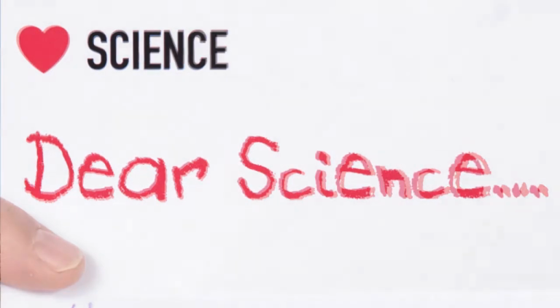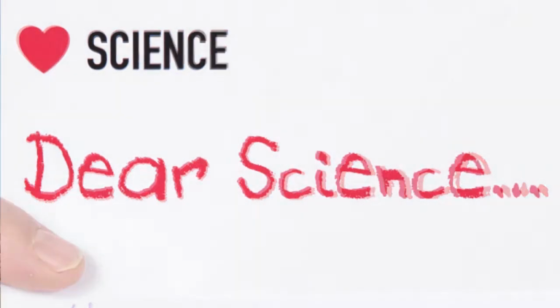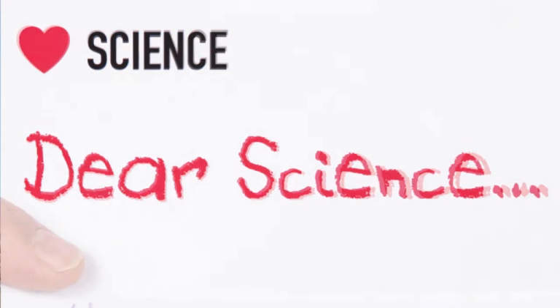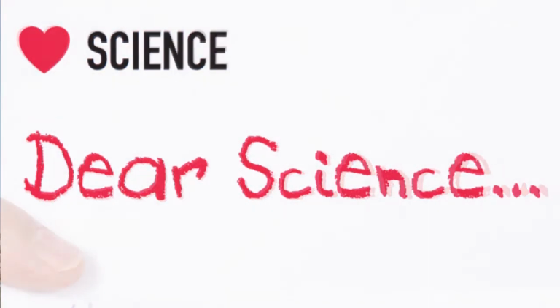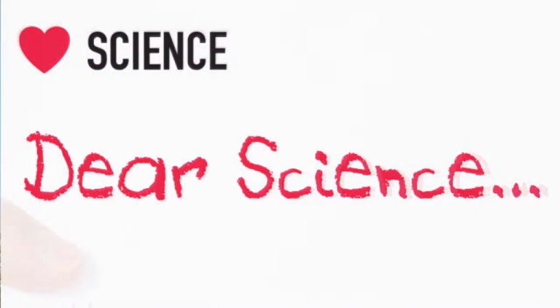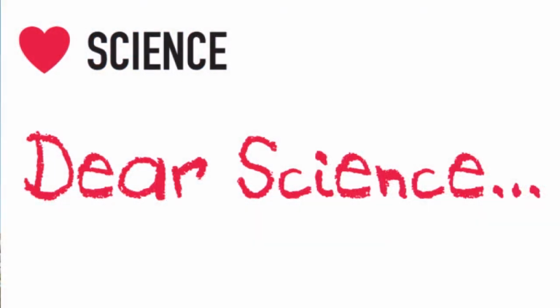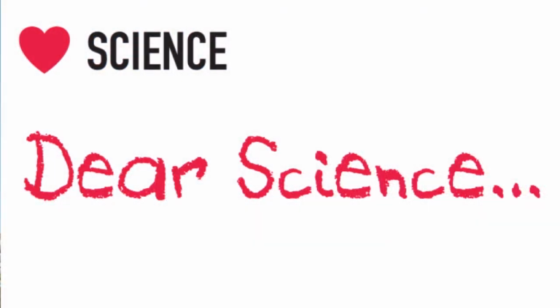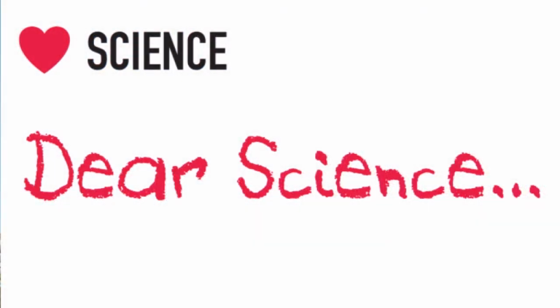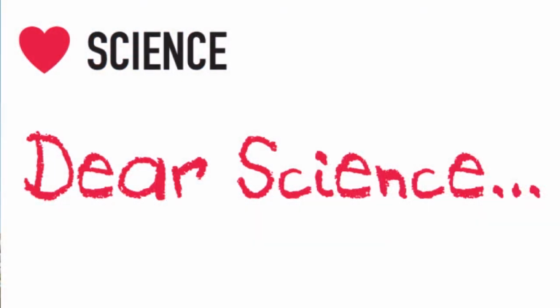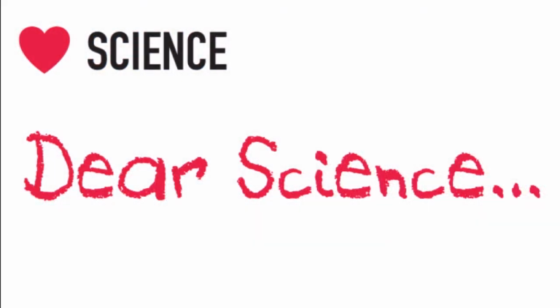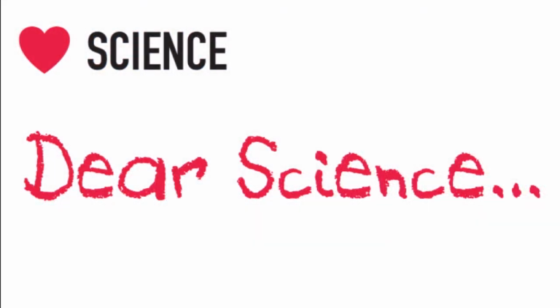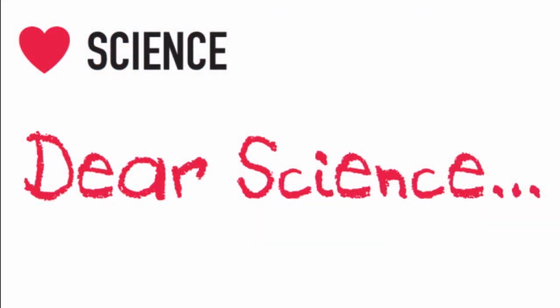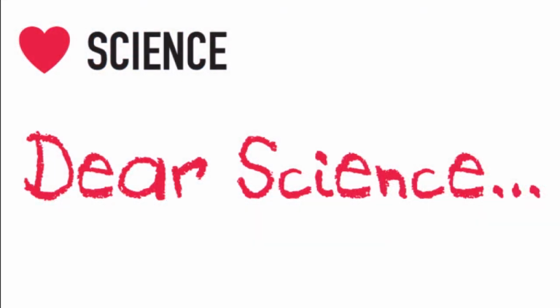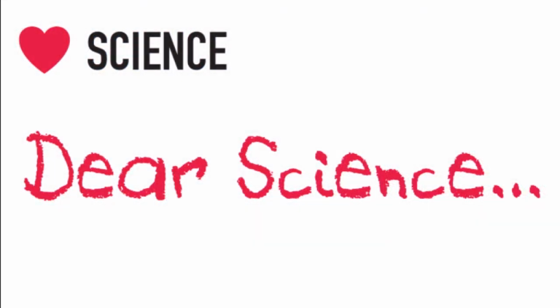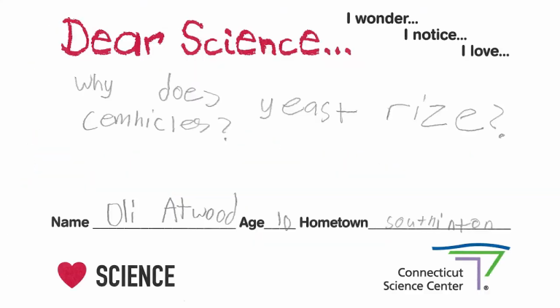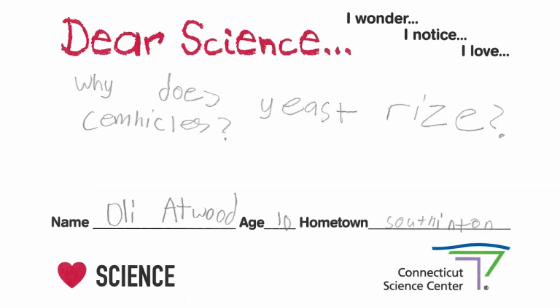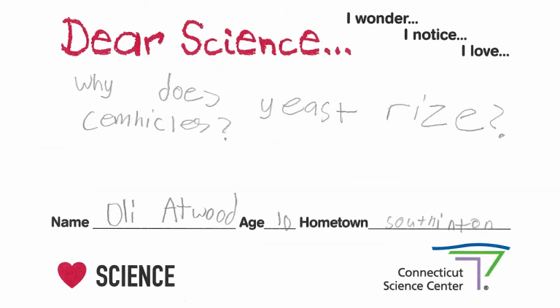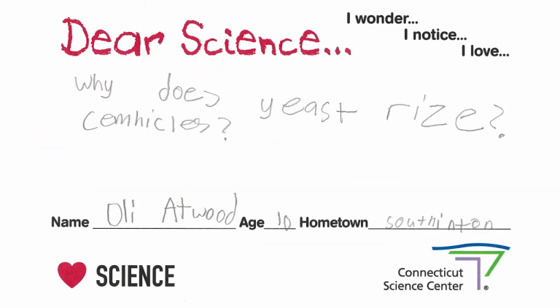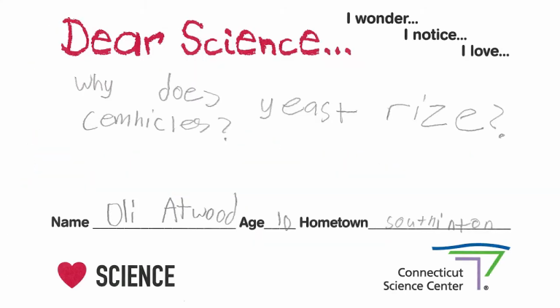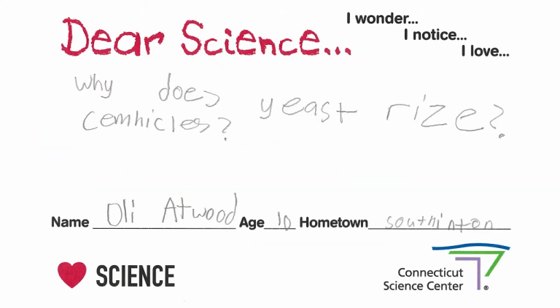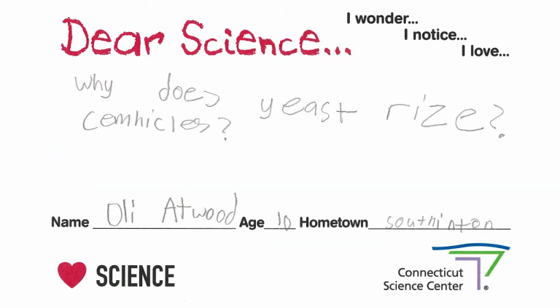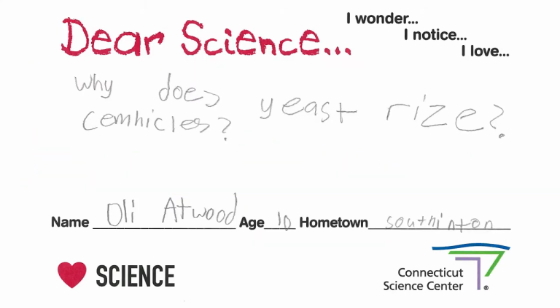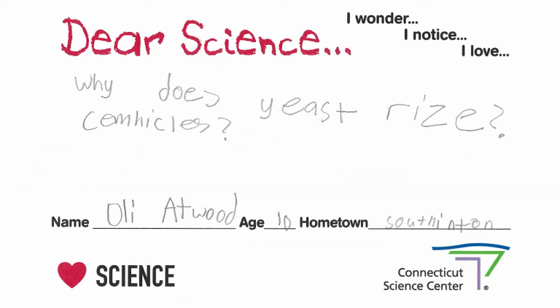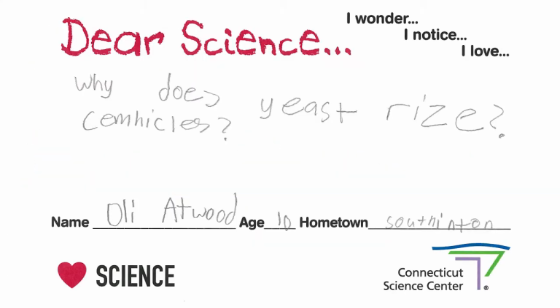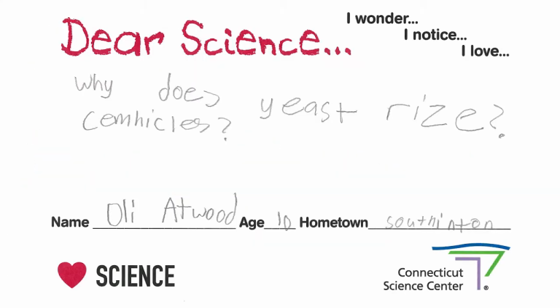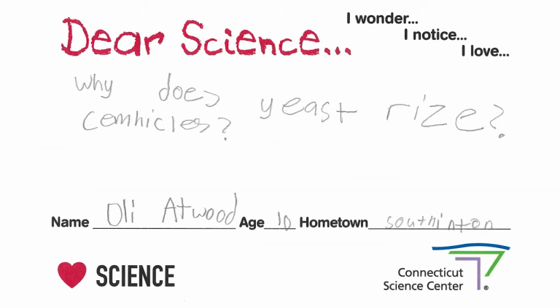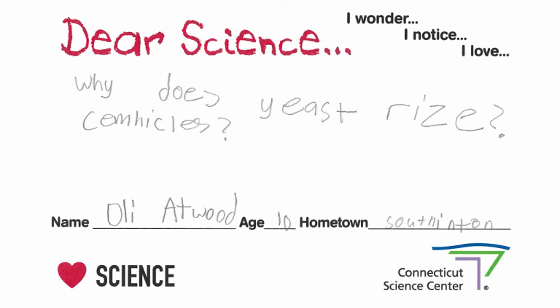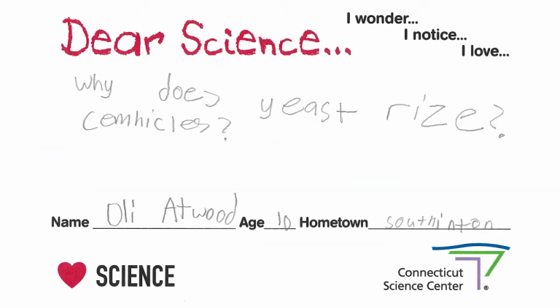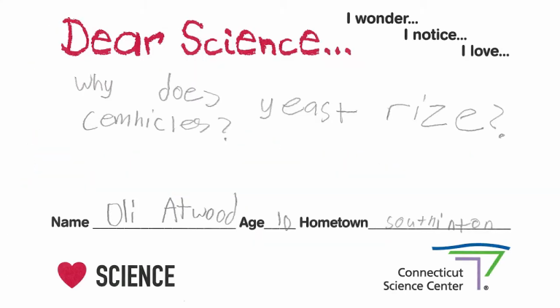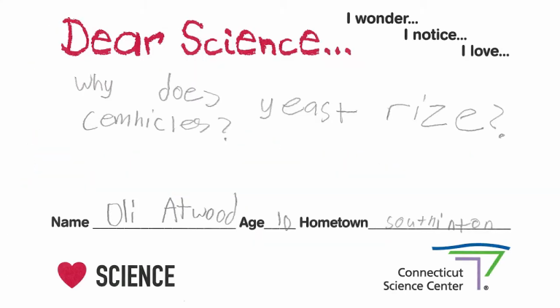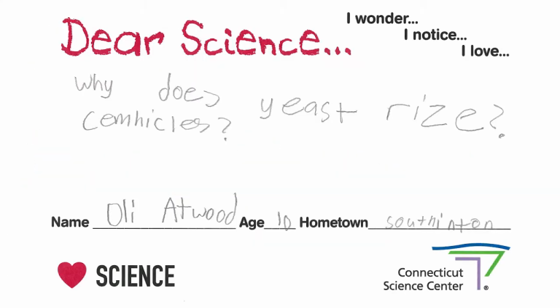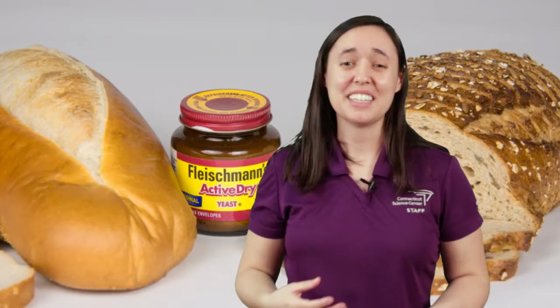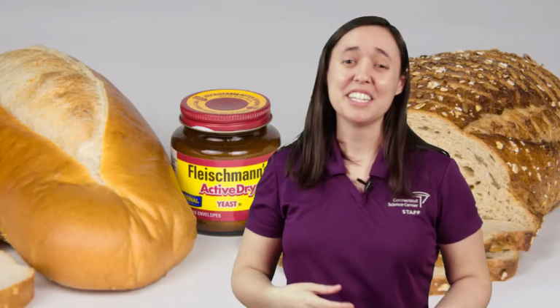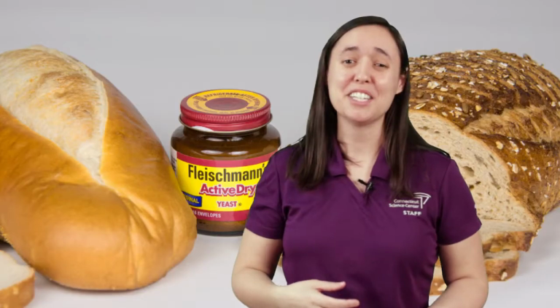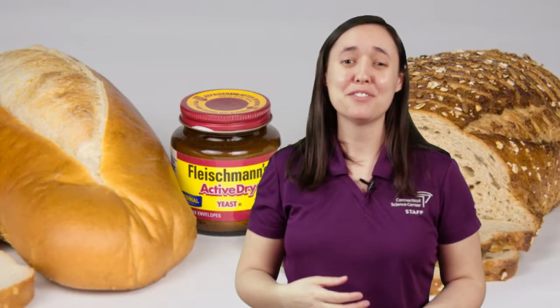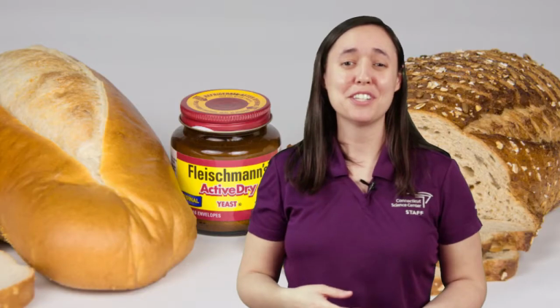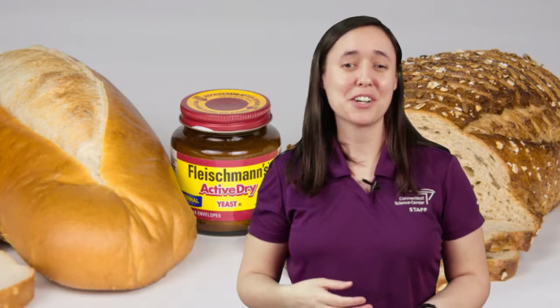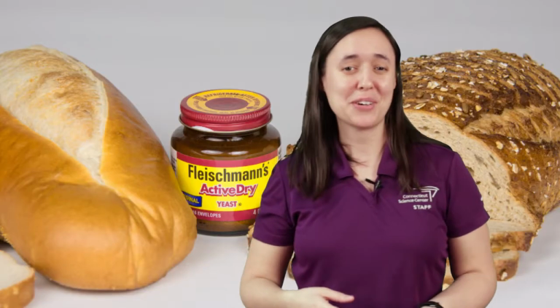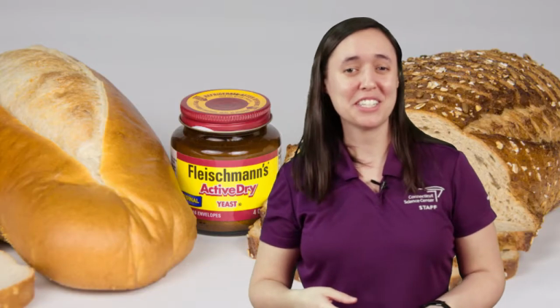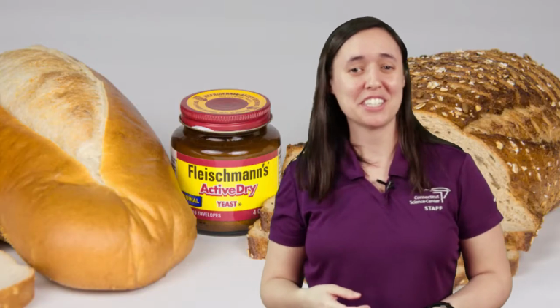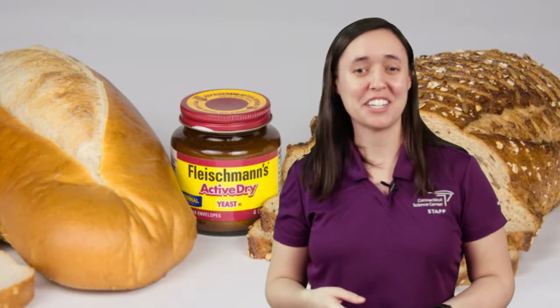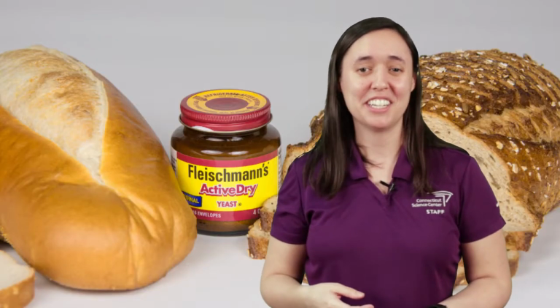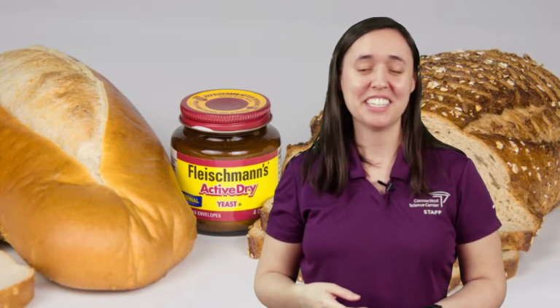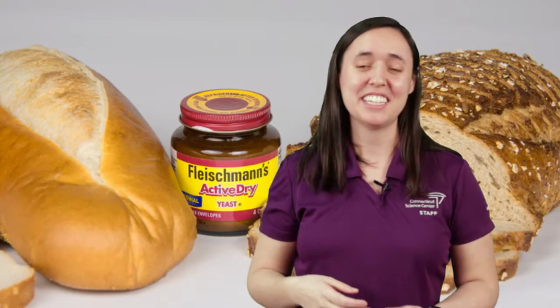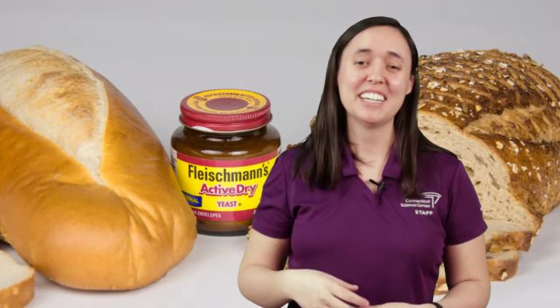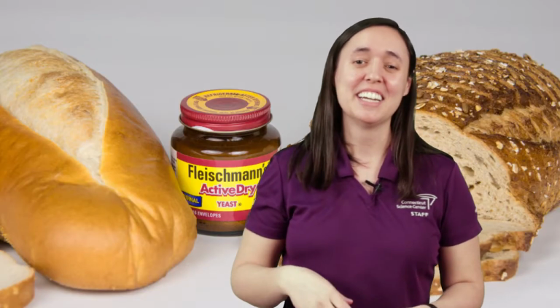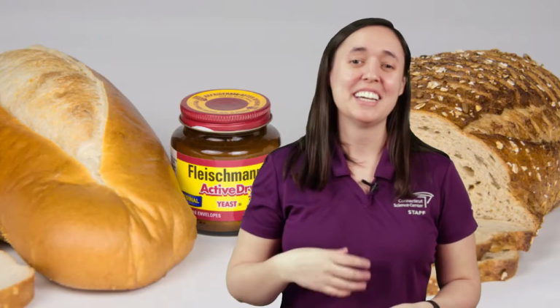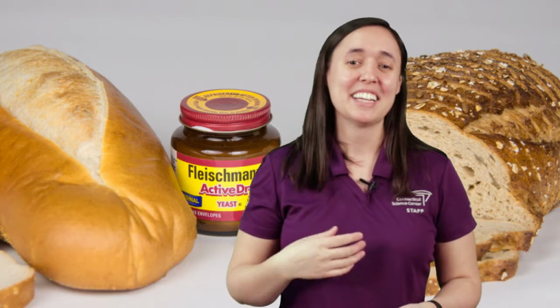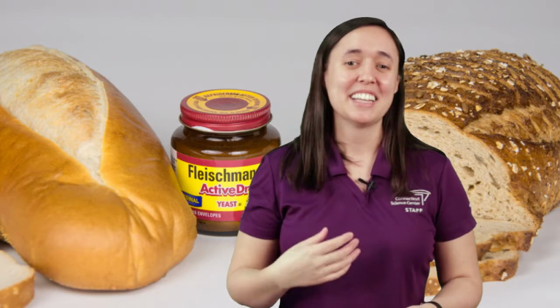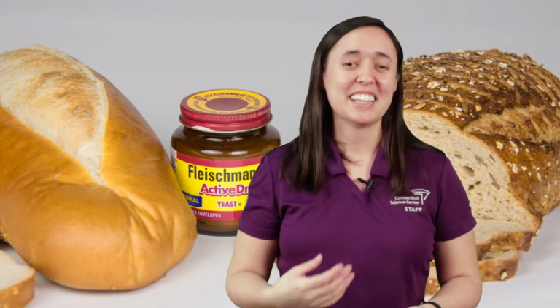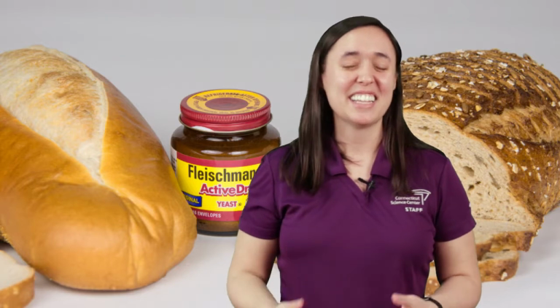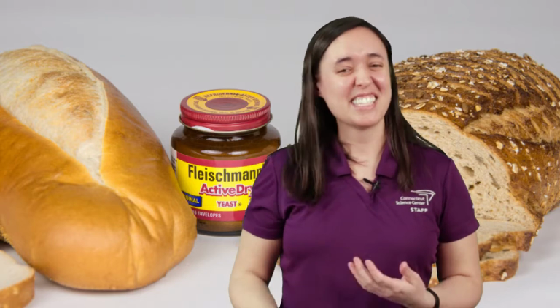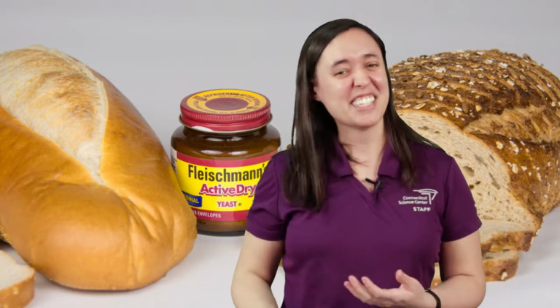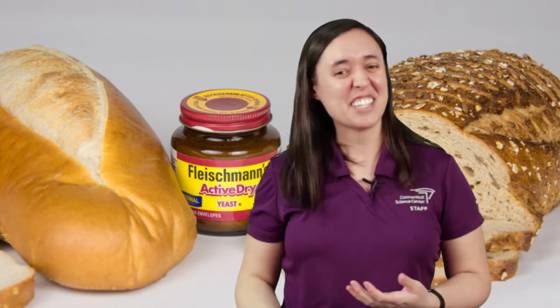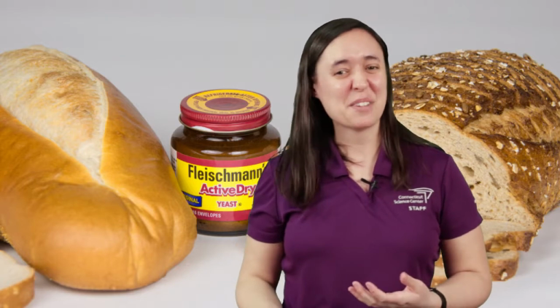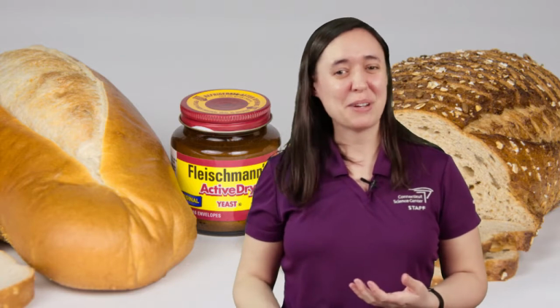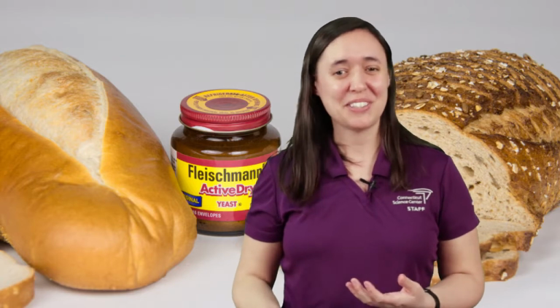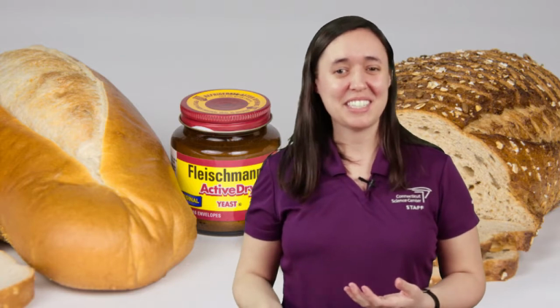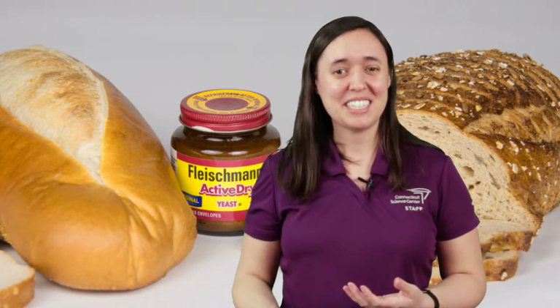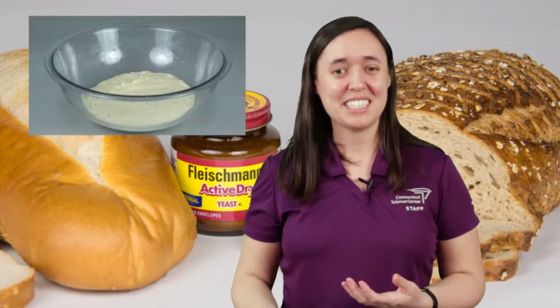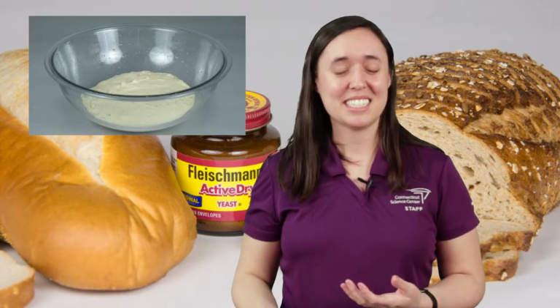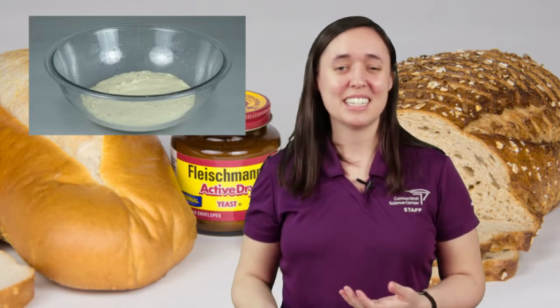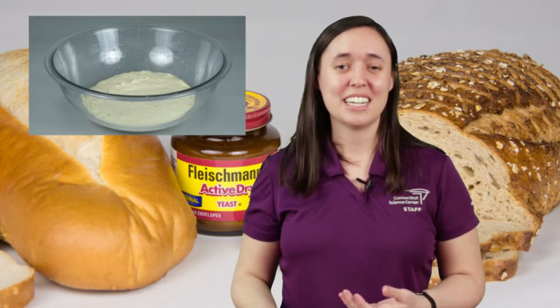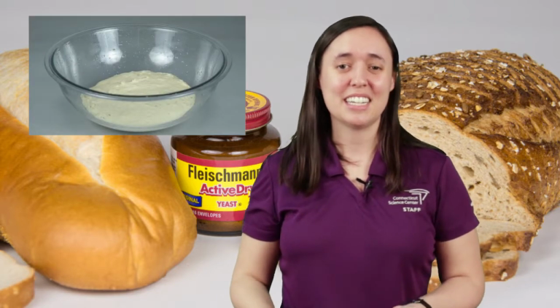Dear Science, why does yeast rise? Thank you for your question, Ollie.